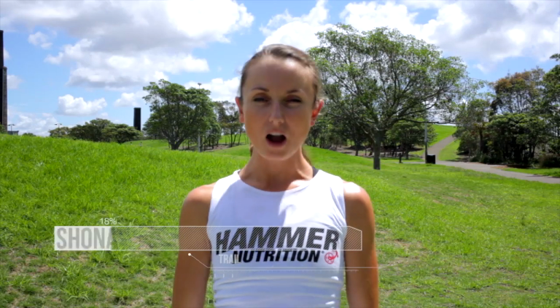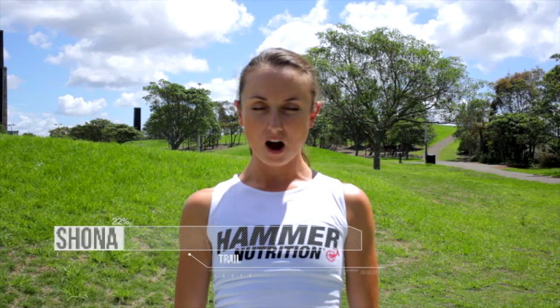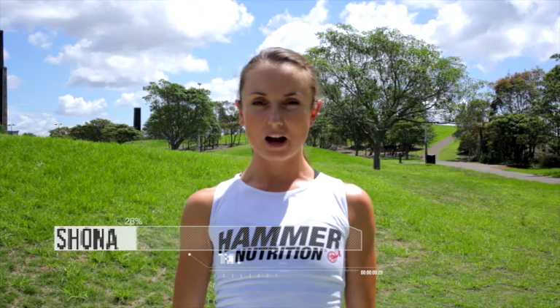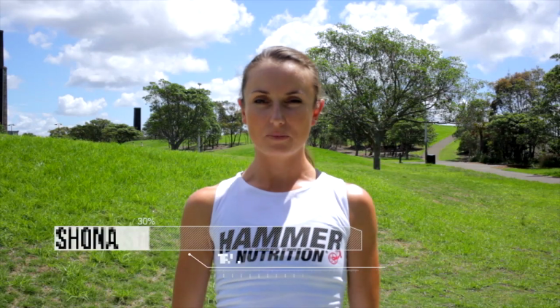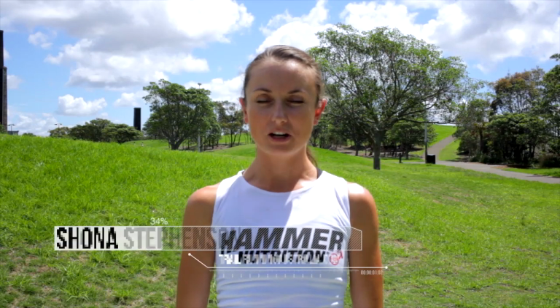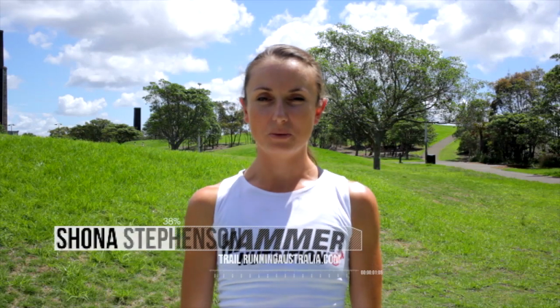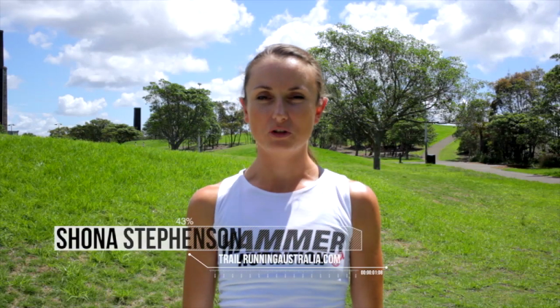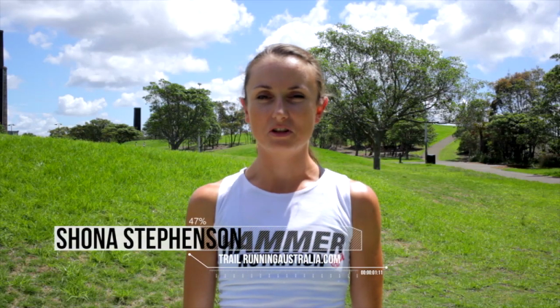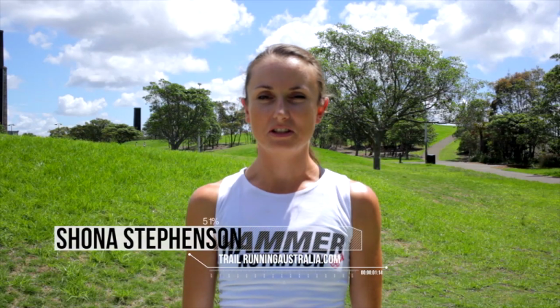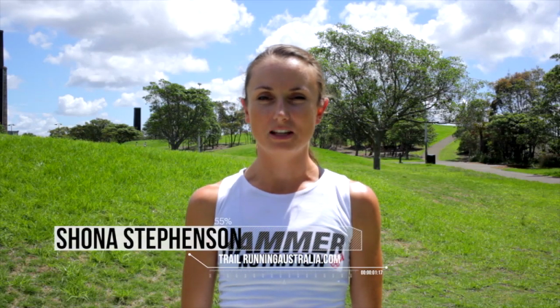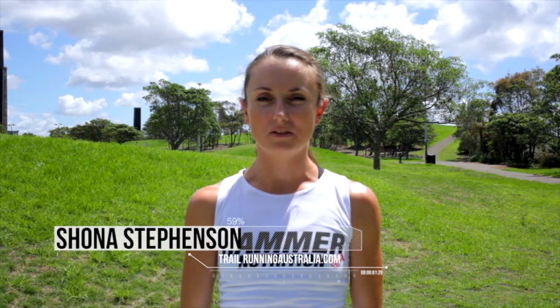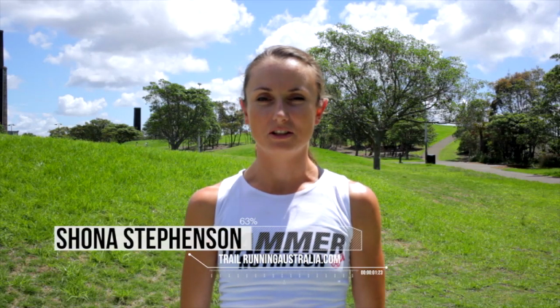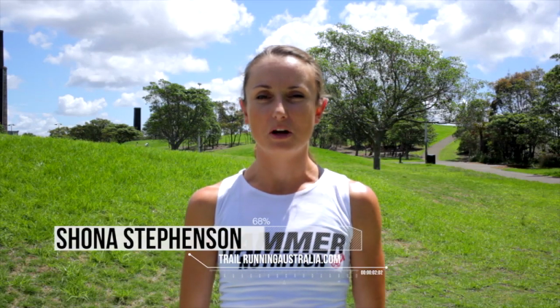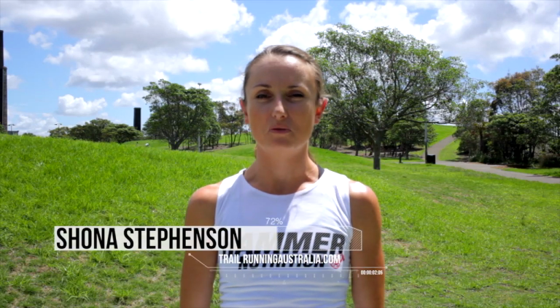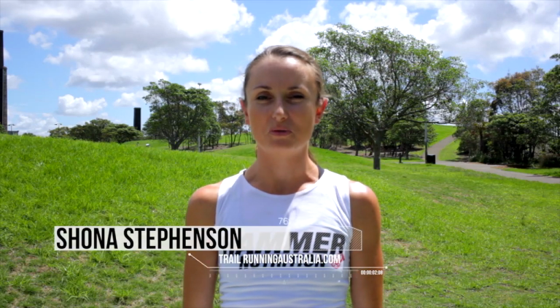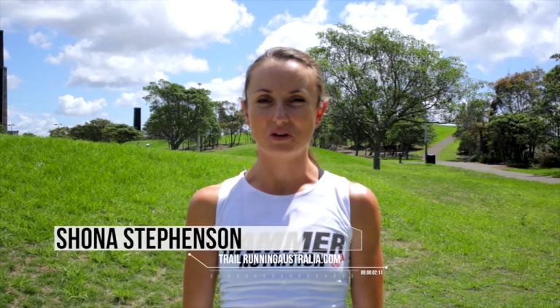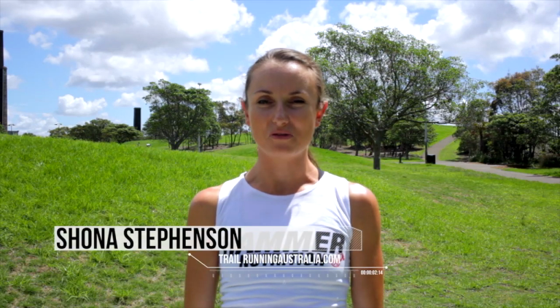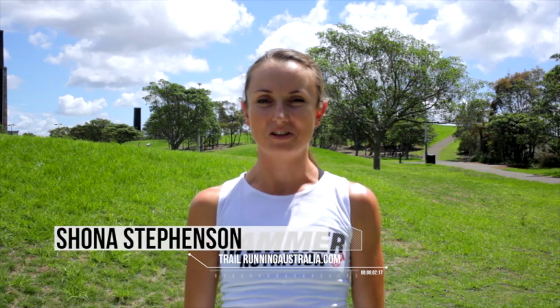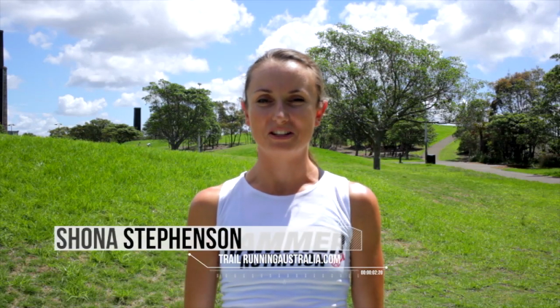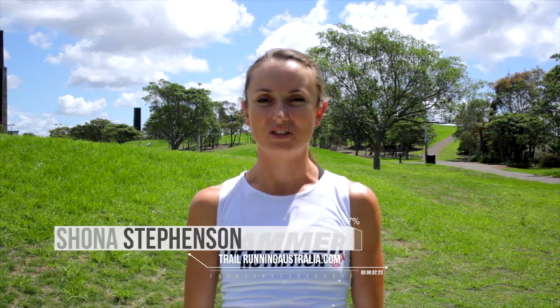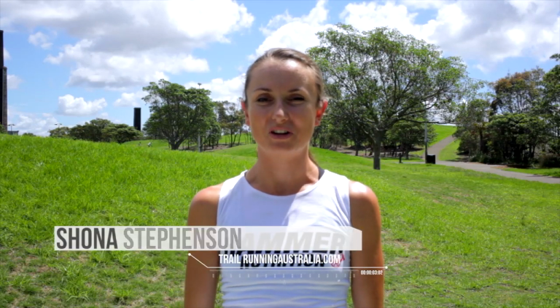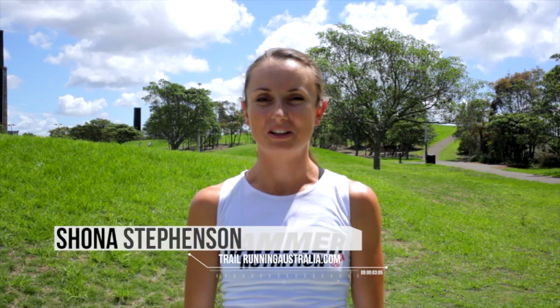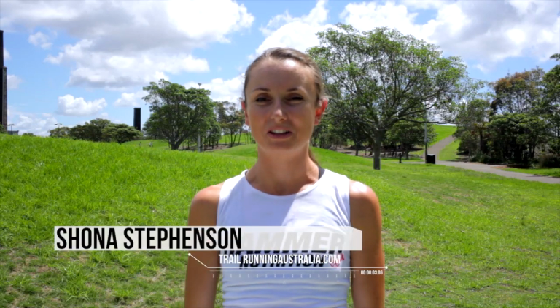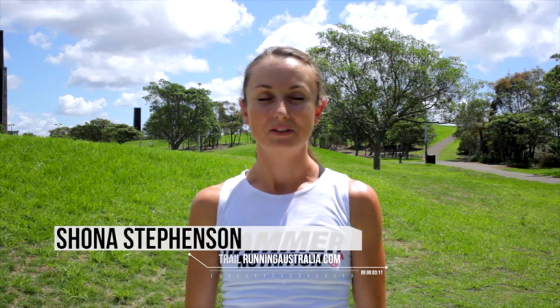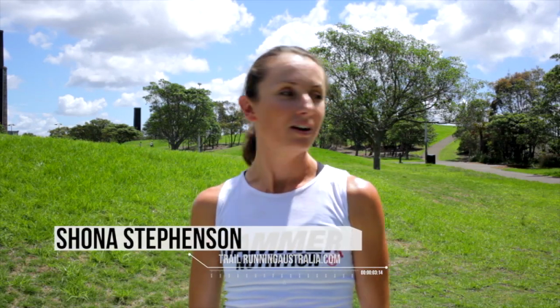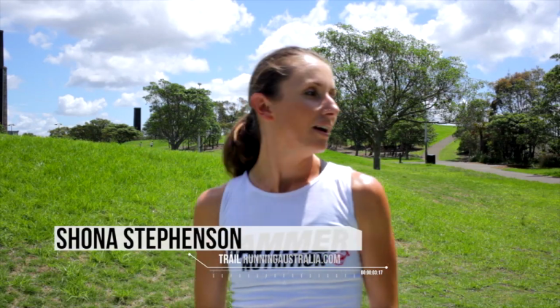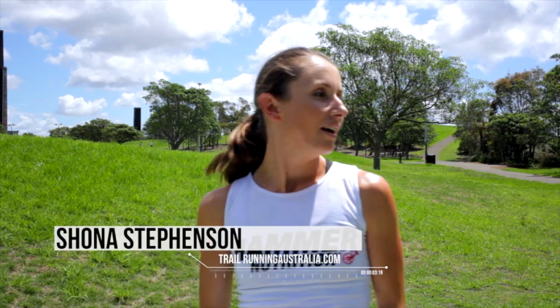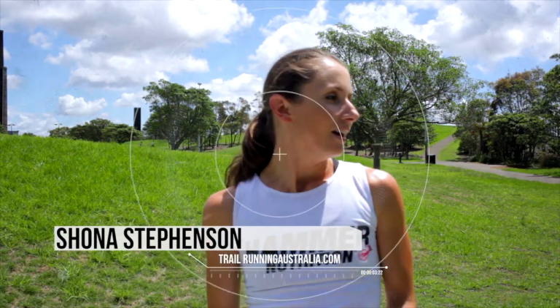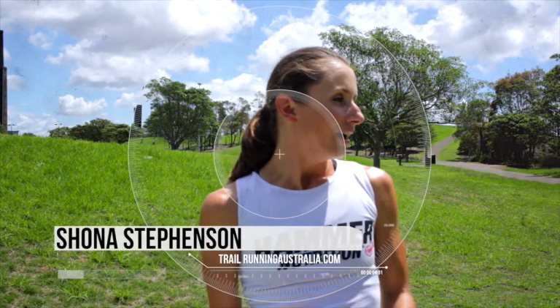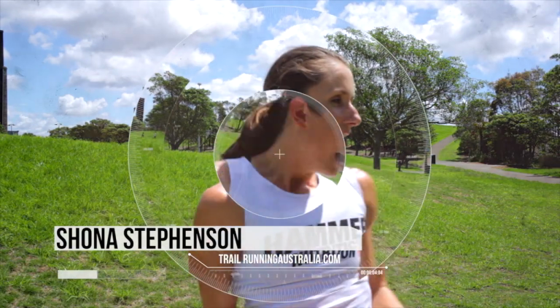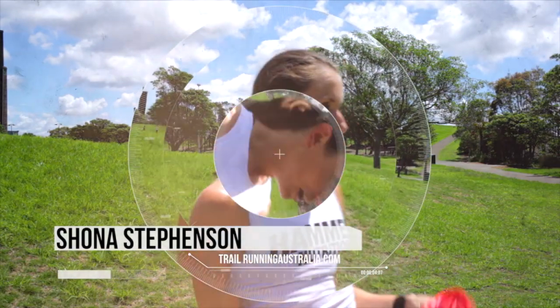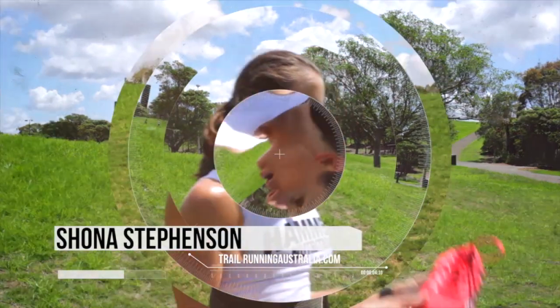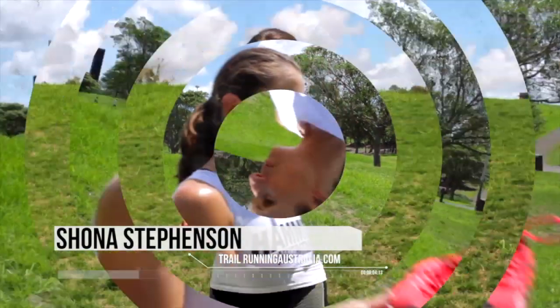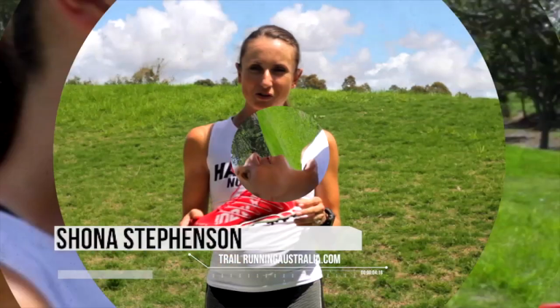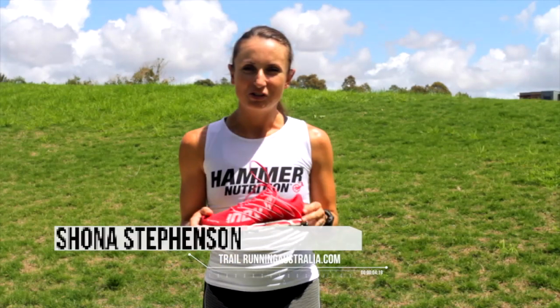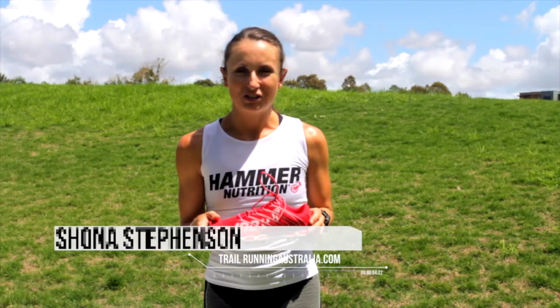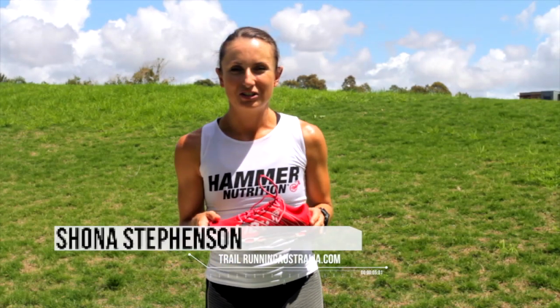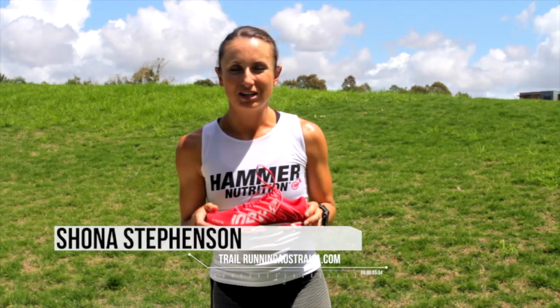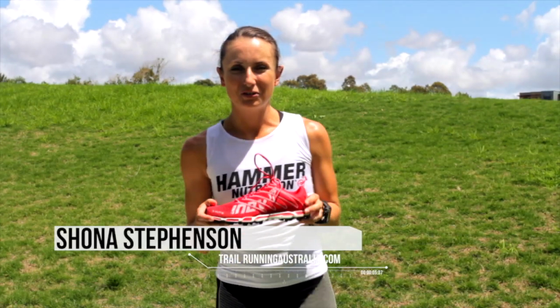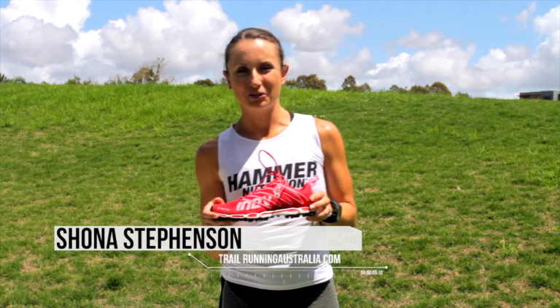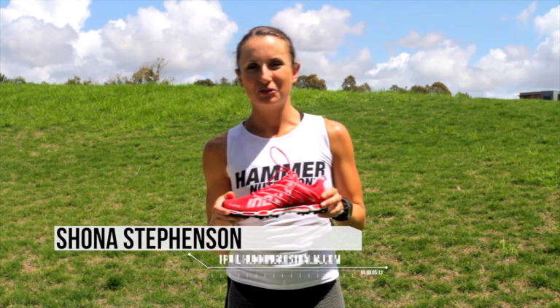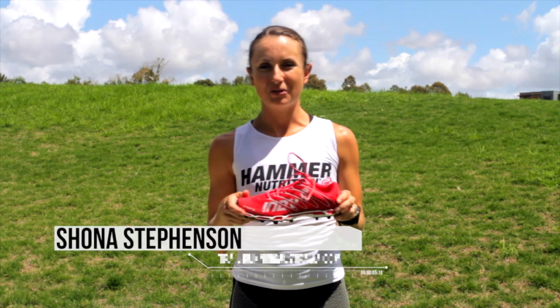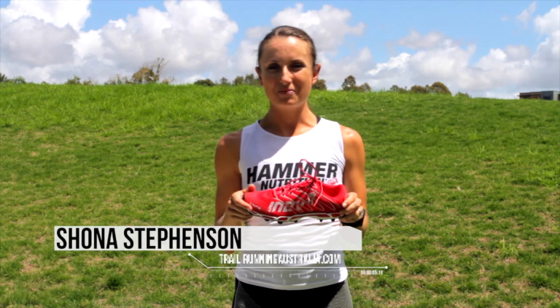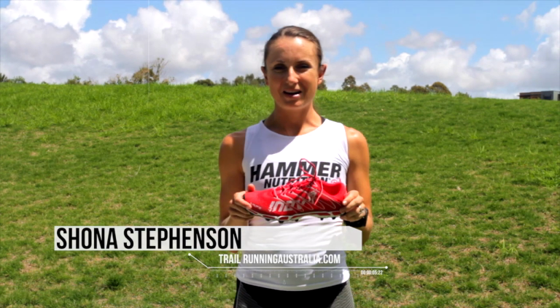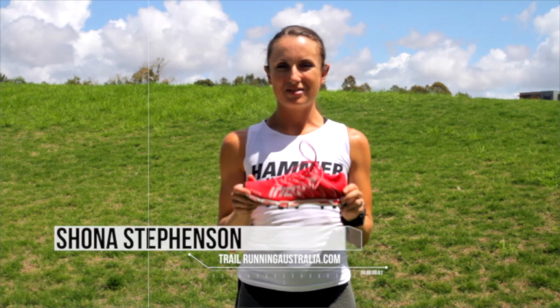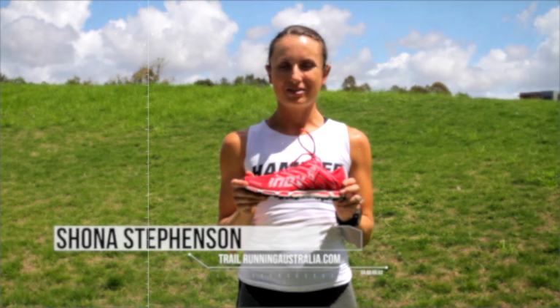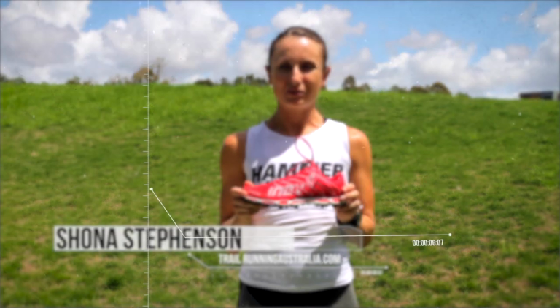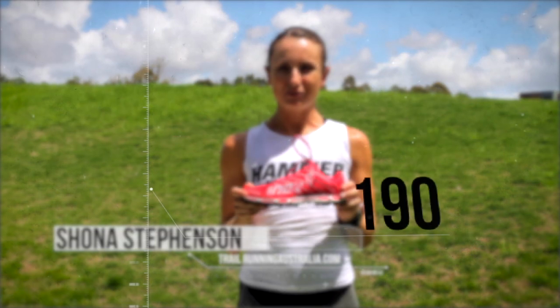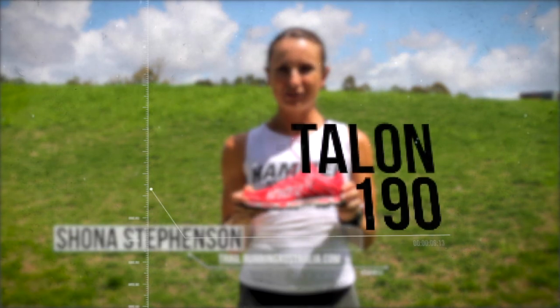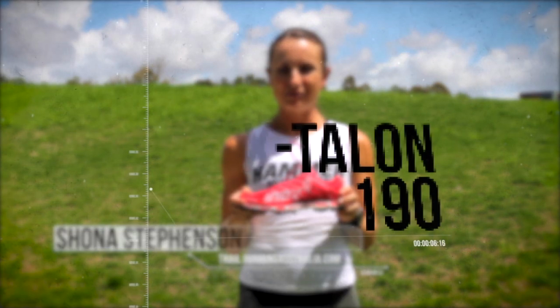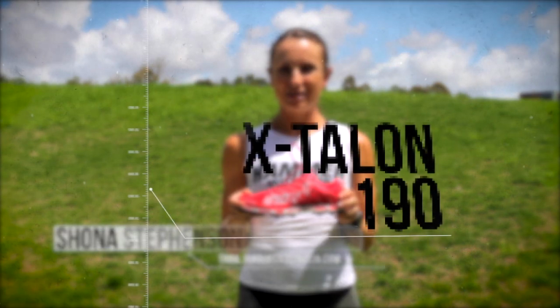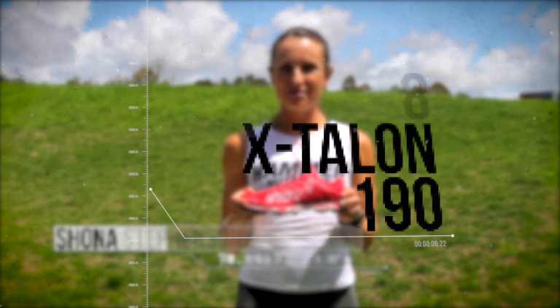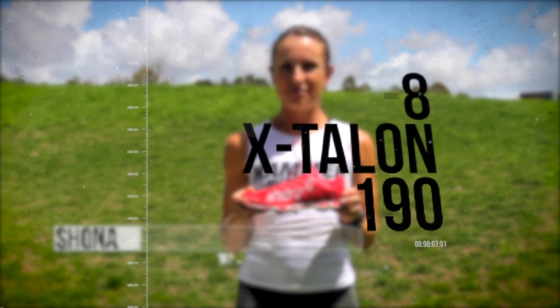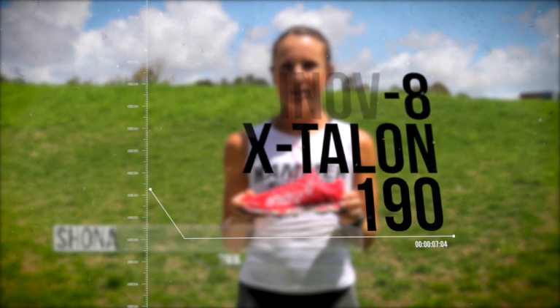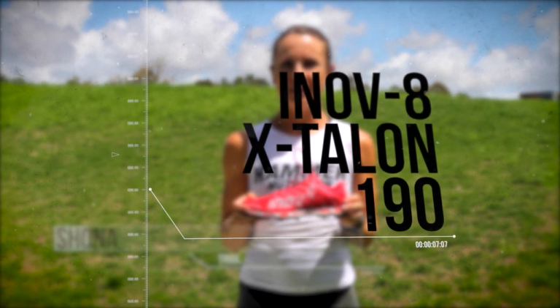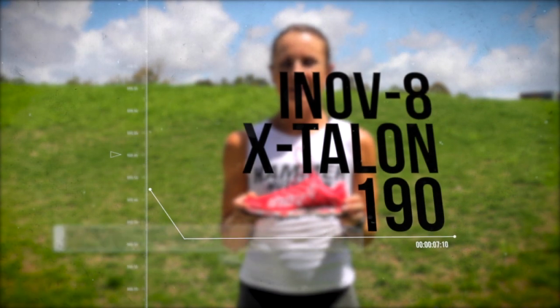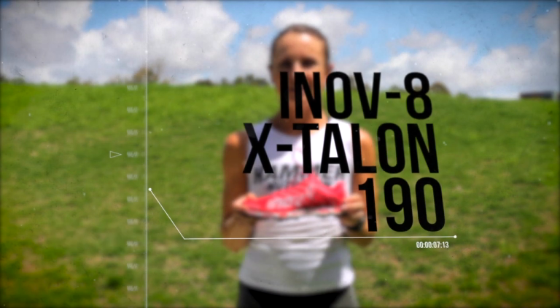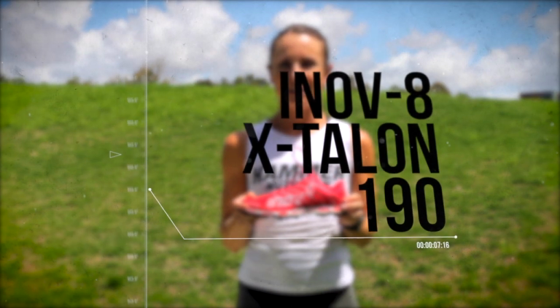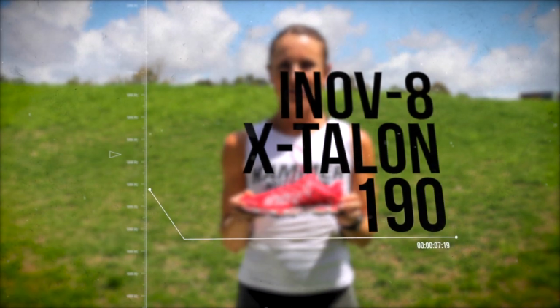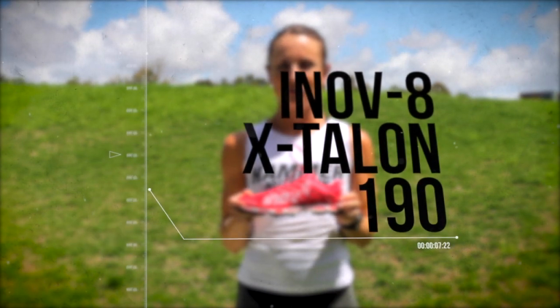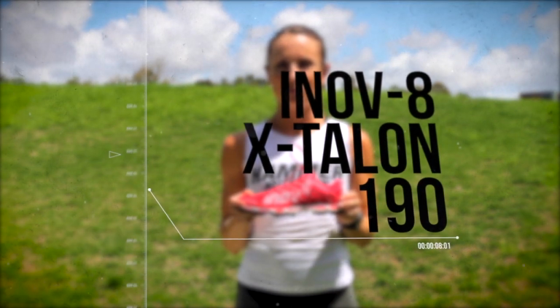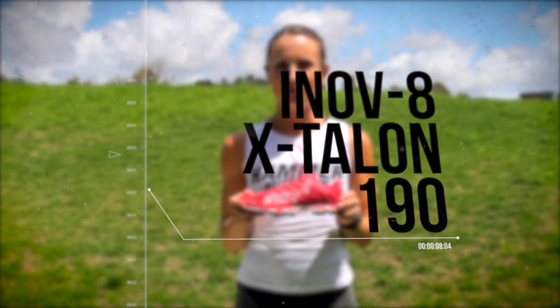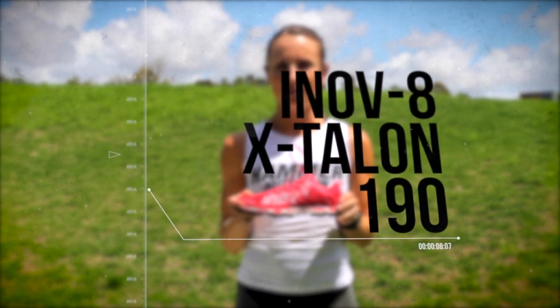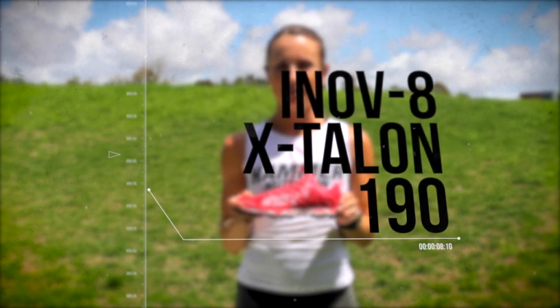Hi, my name's Shona Stevenson, I'm from Trail Run in Australia. I'm going to tell you about these awesome Inov-8 X Talons 190.